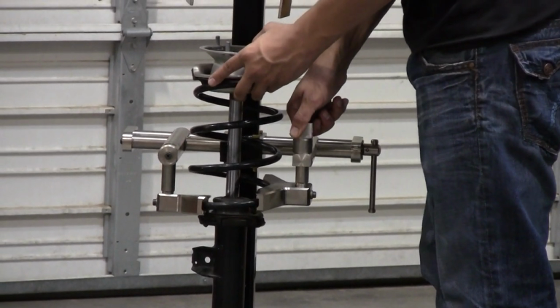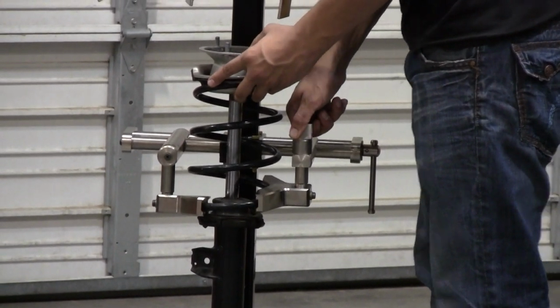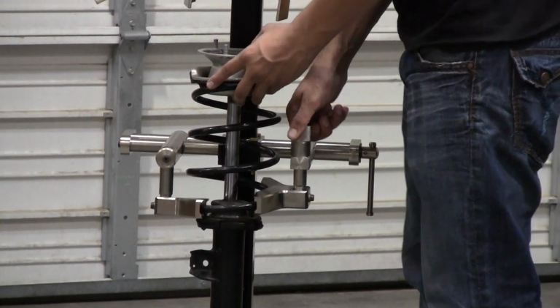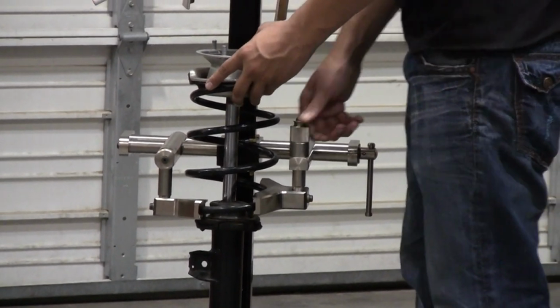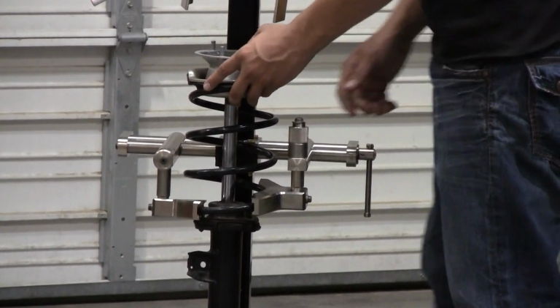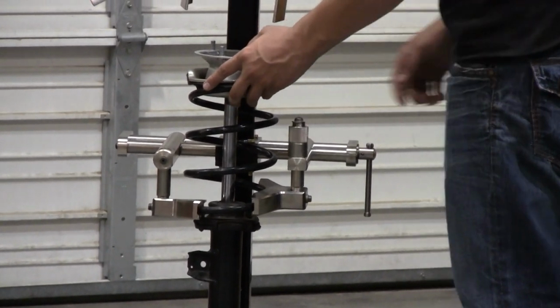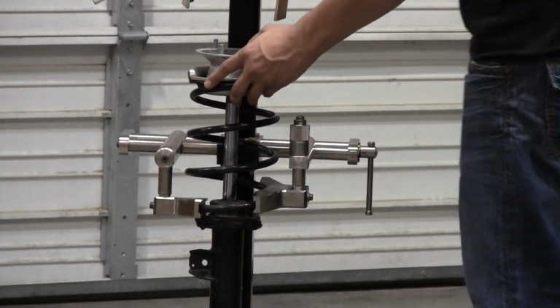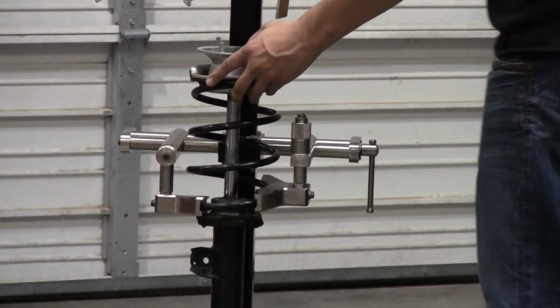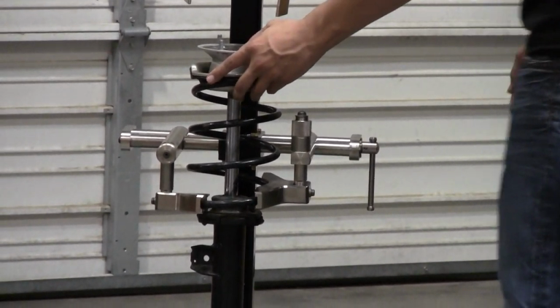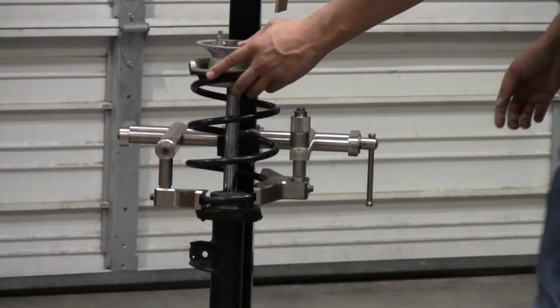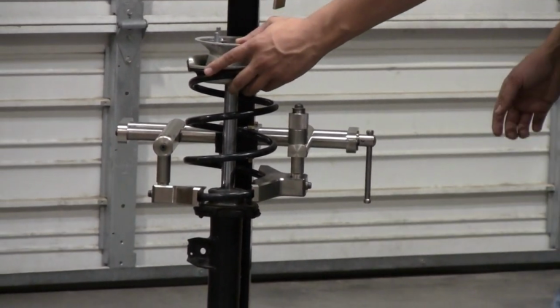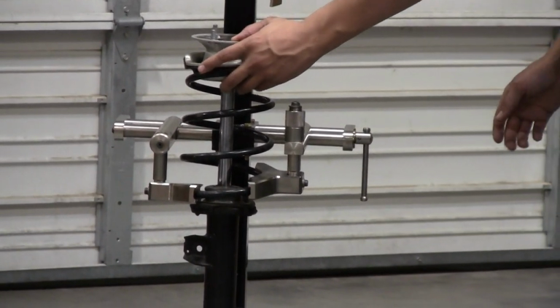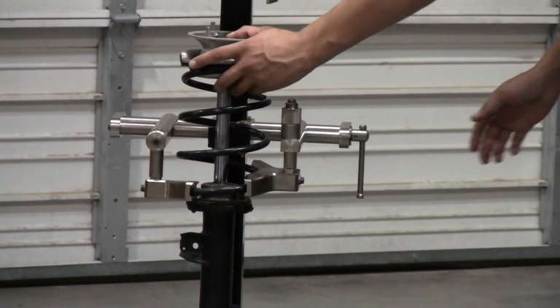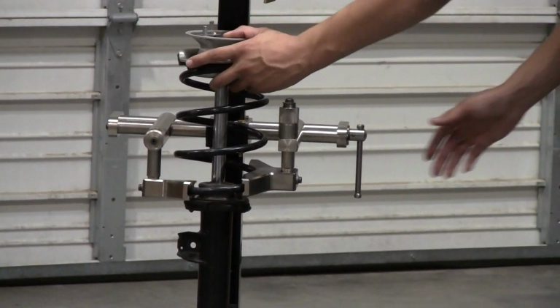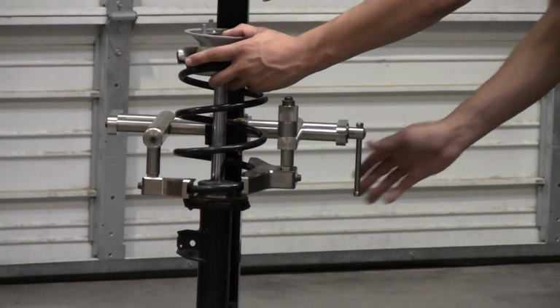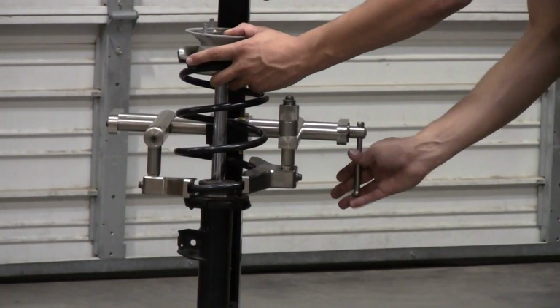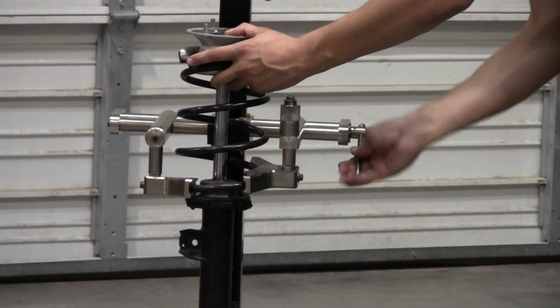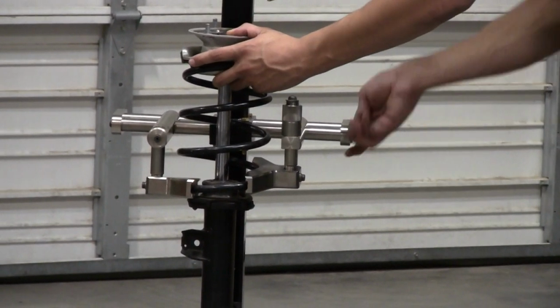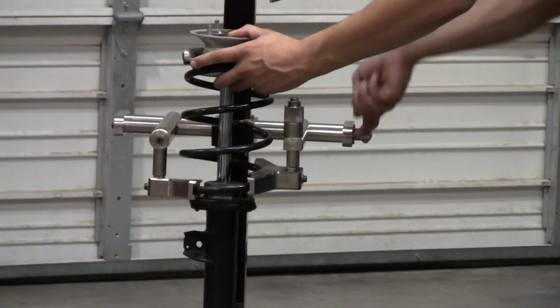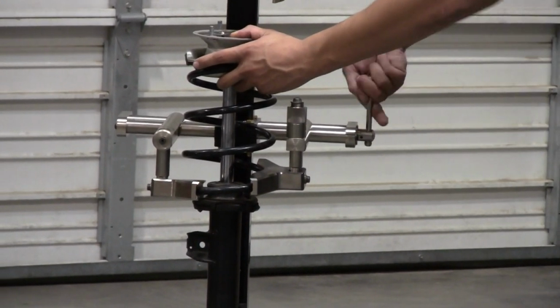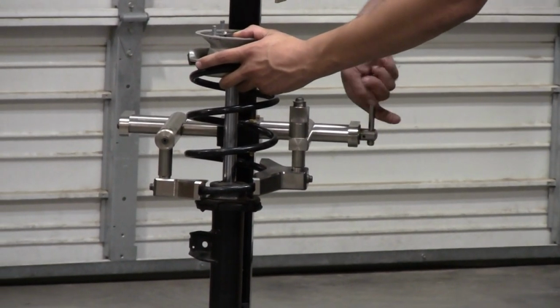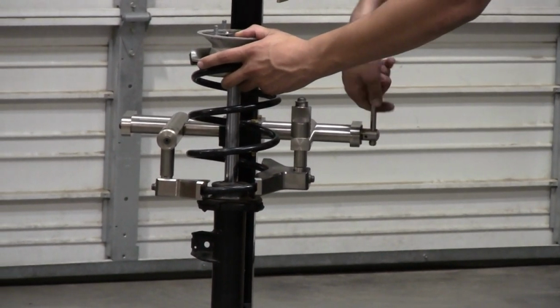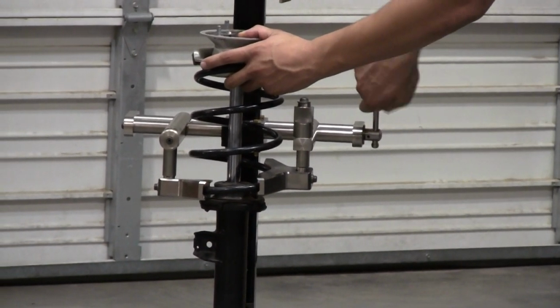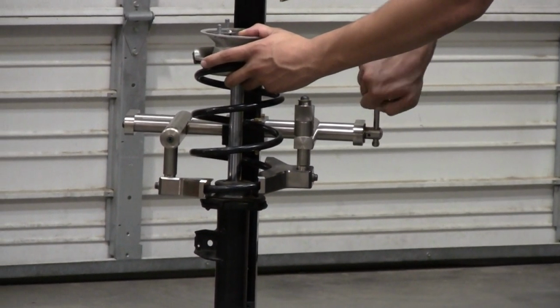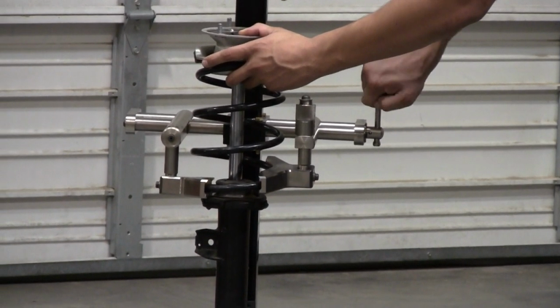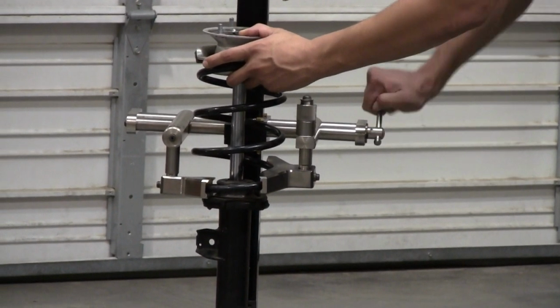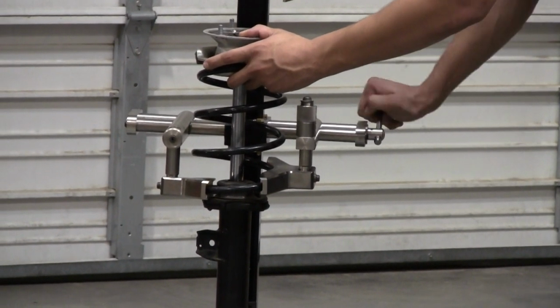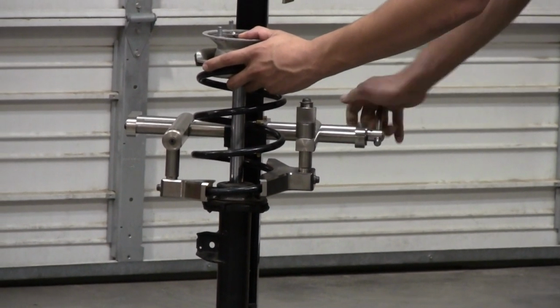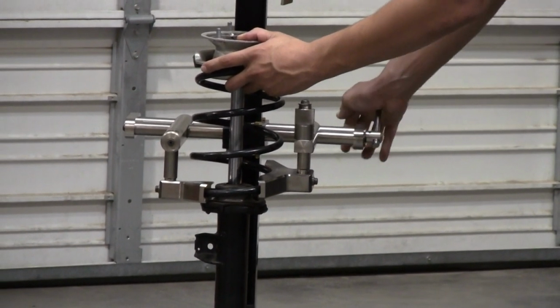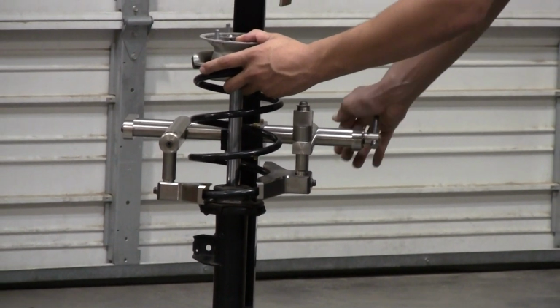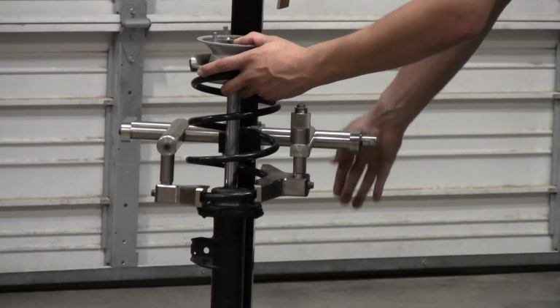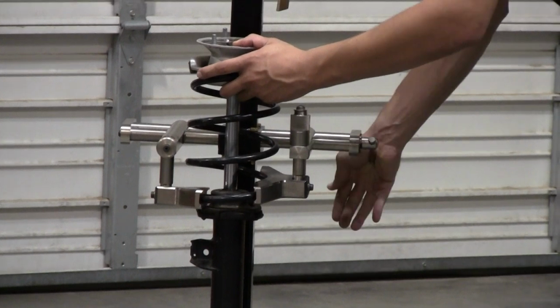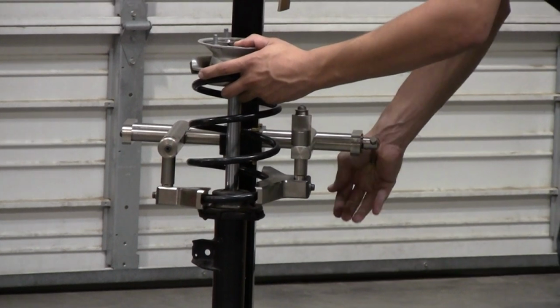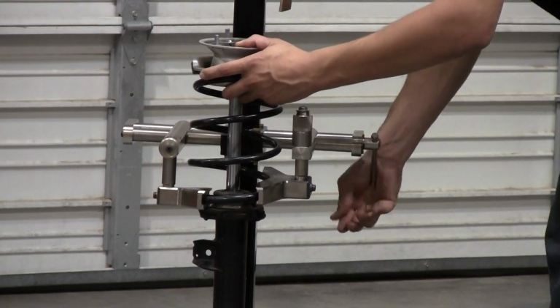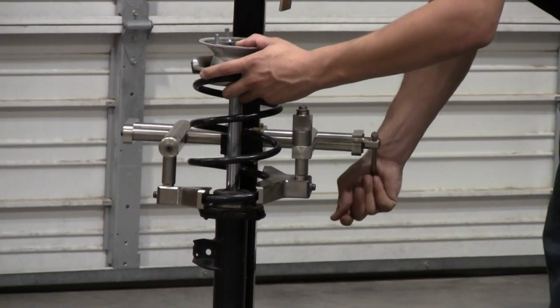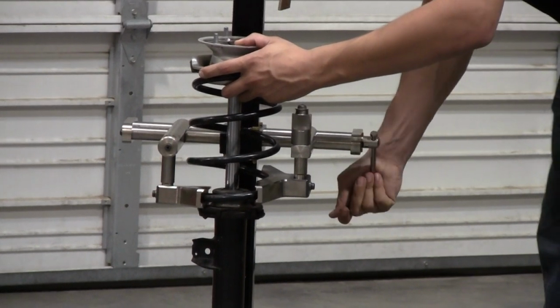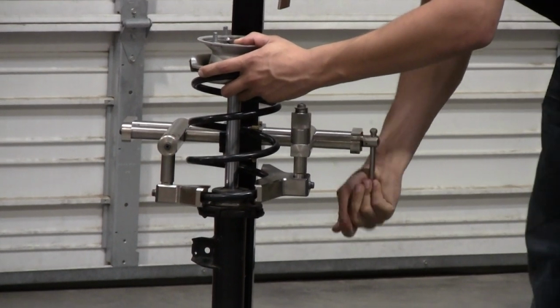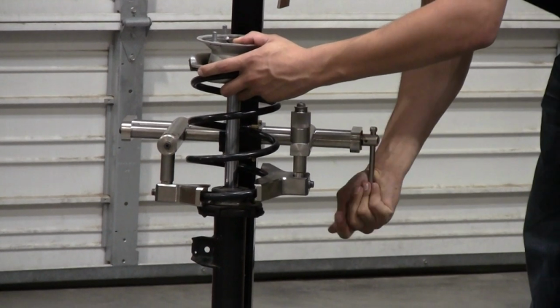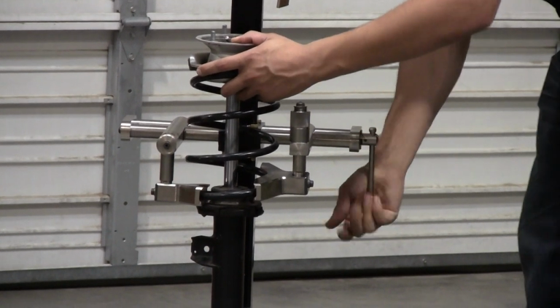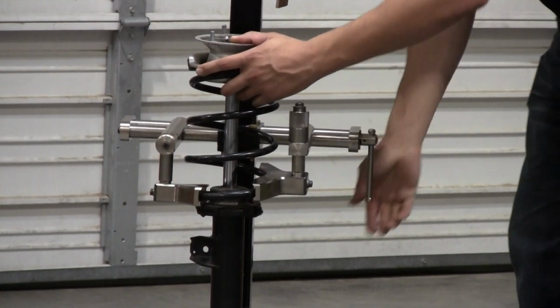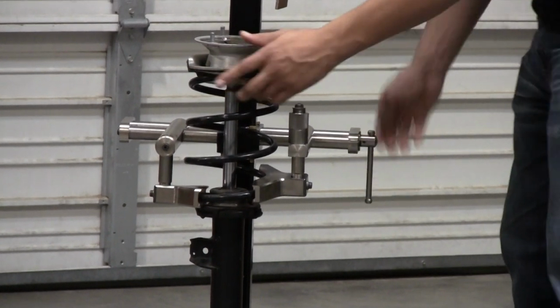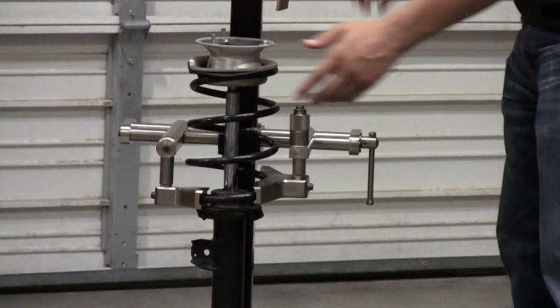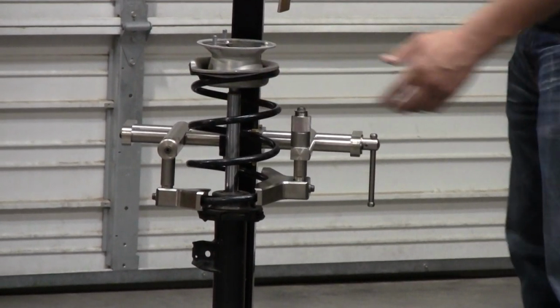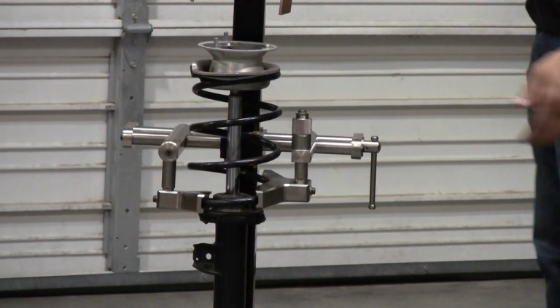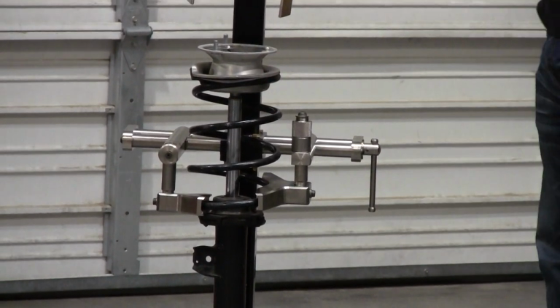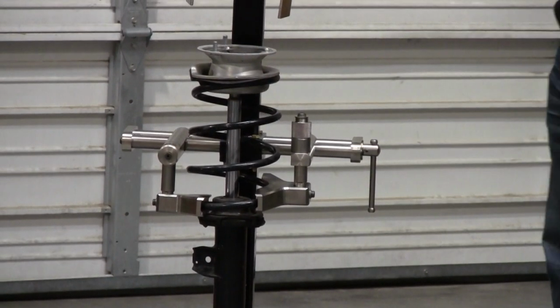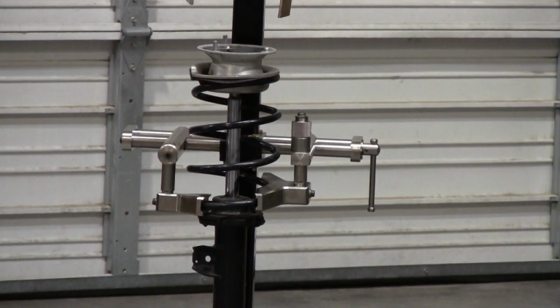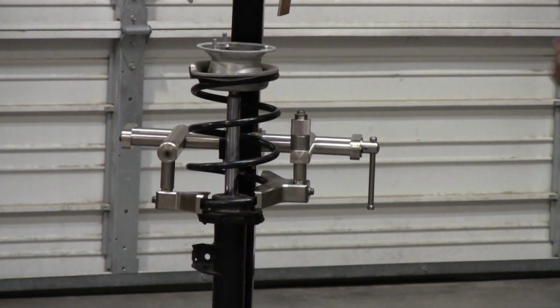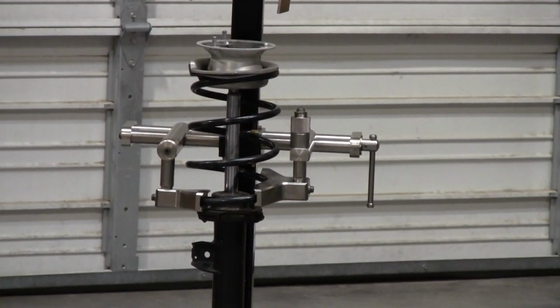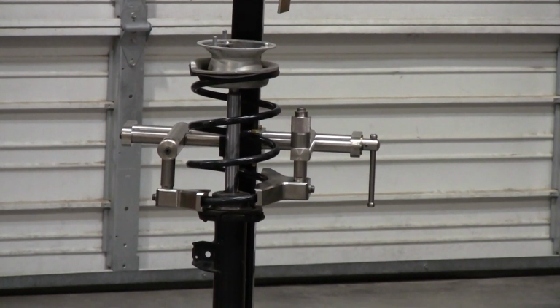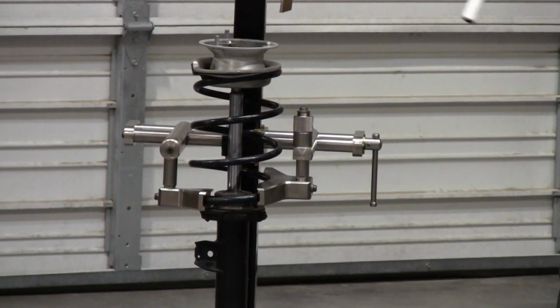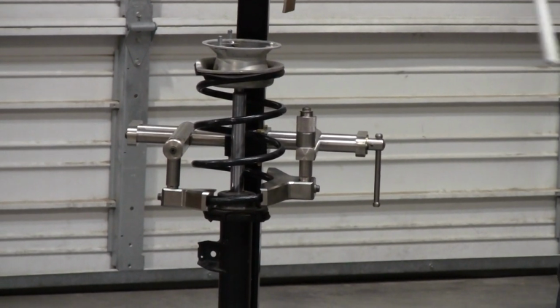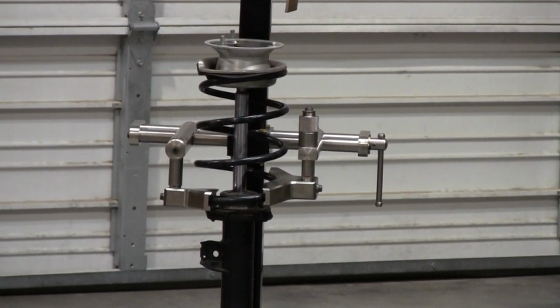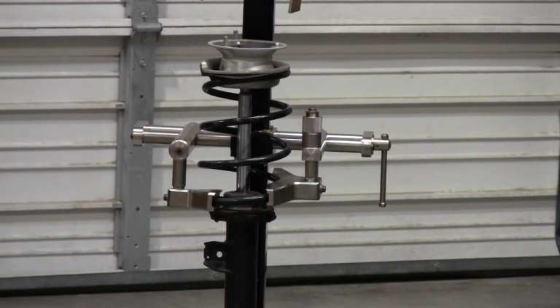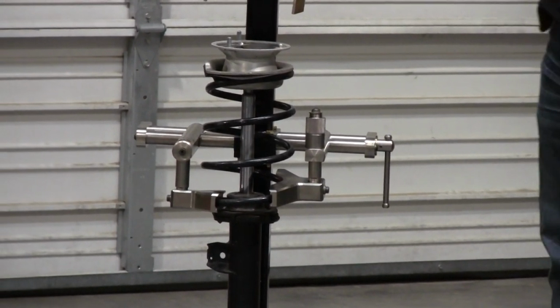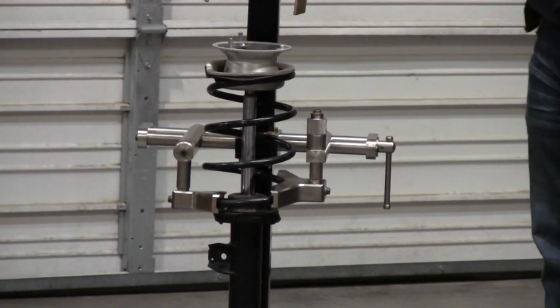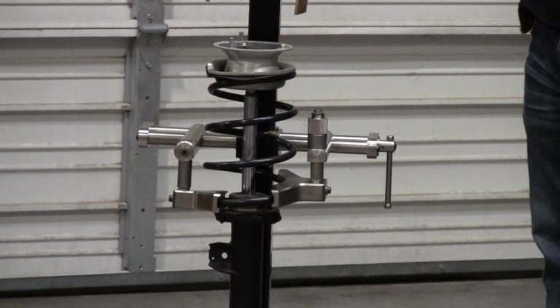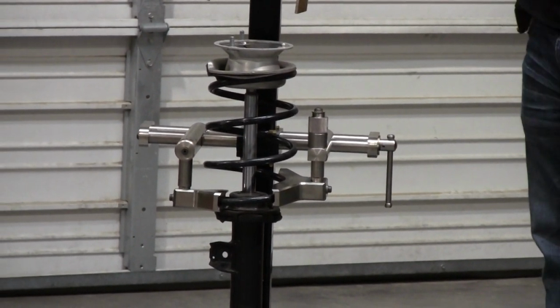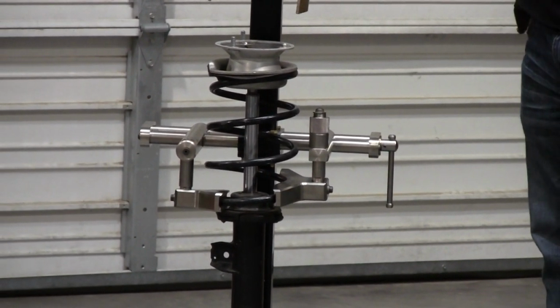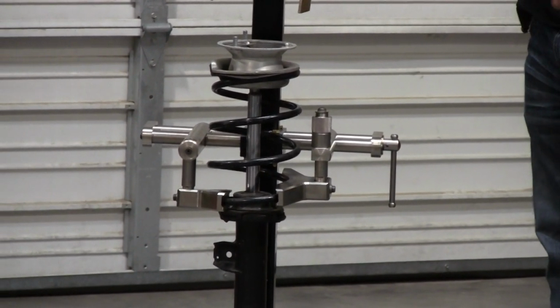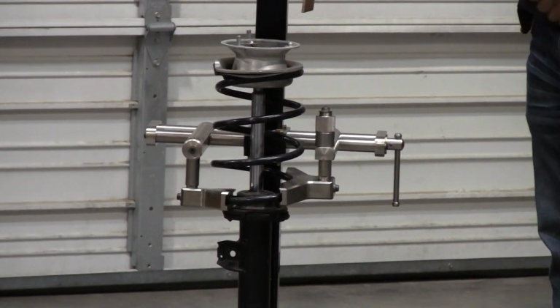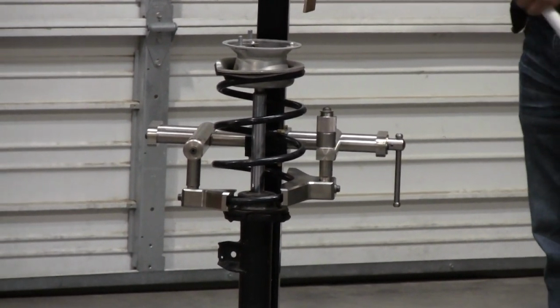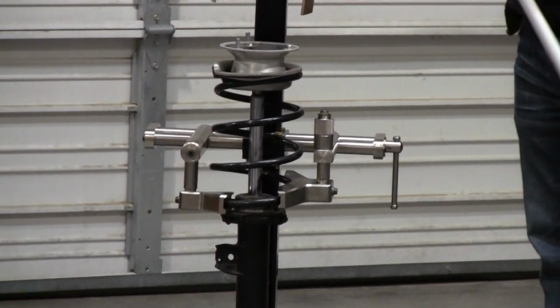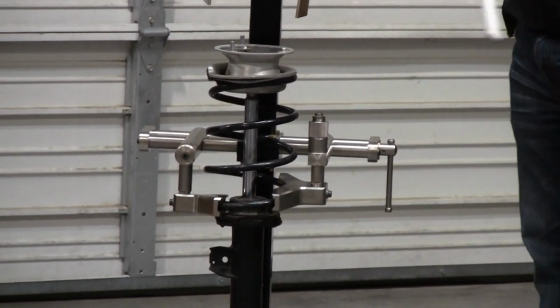So you can make sure that your strut is in center line with your tool. Once you have that in a lightable position, you can go ahead and clamp this all the way. Once that's tight, you can compress this down.